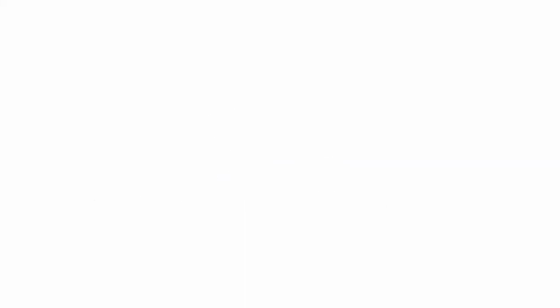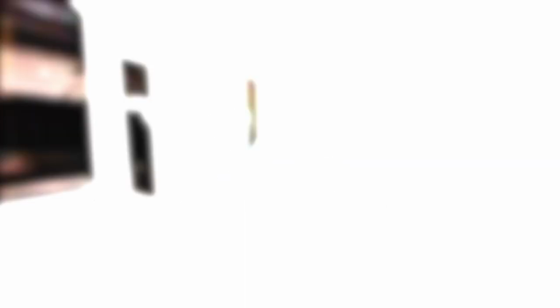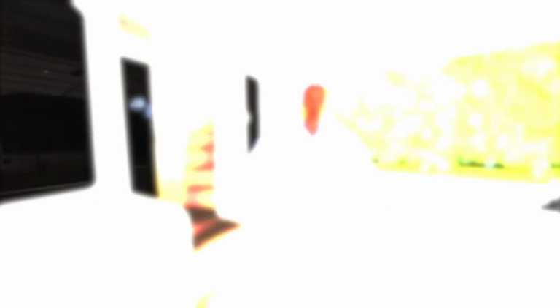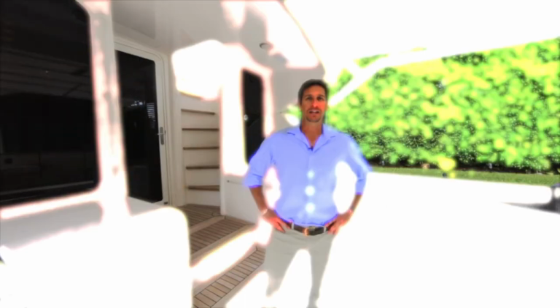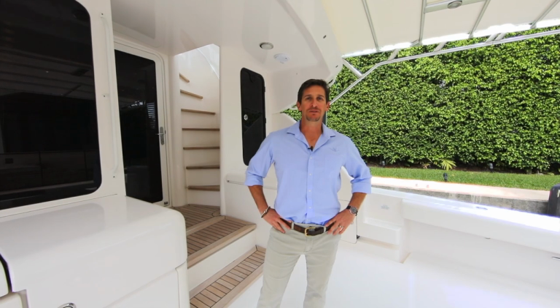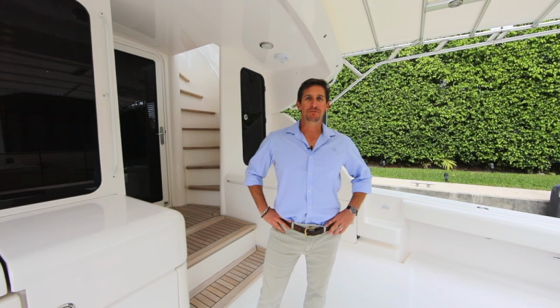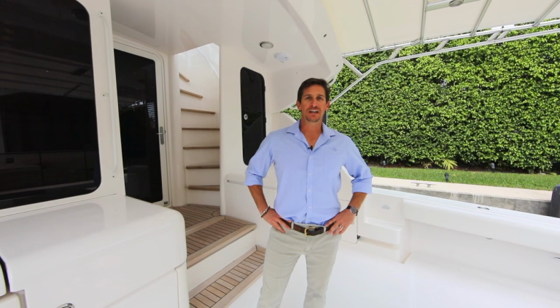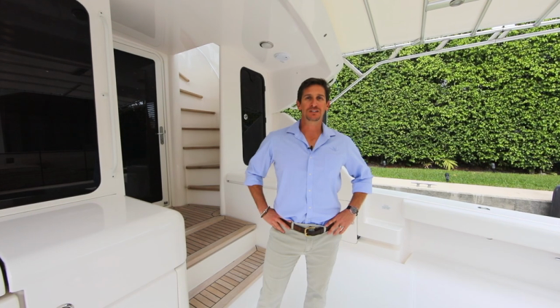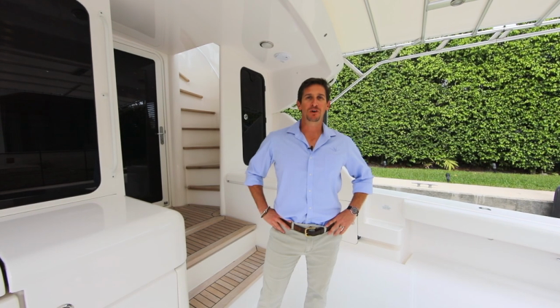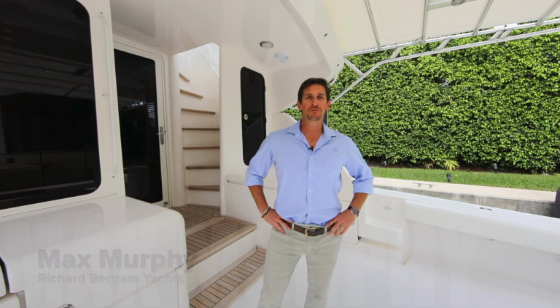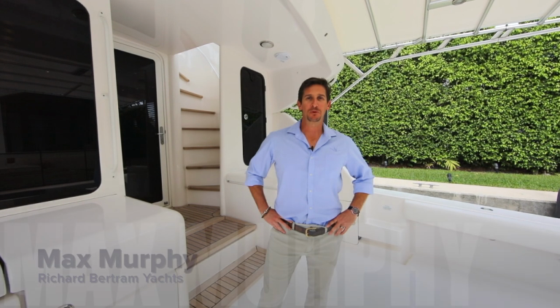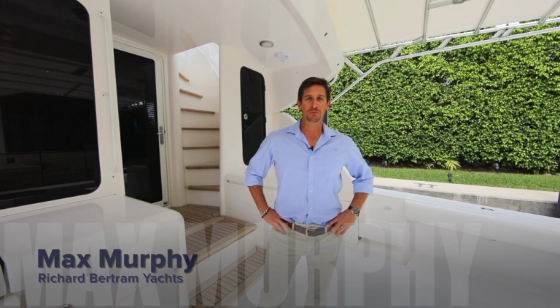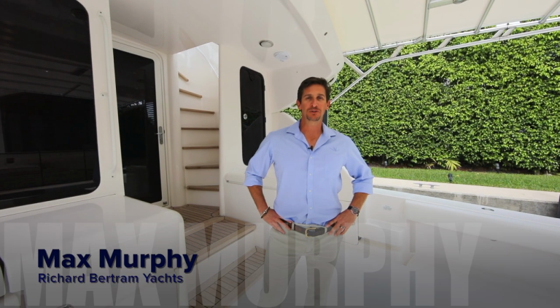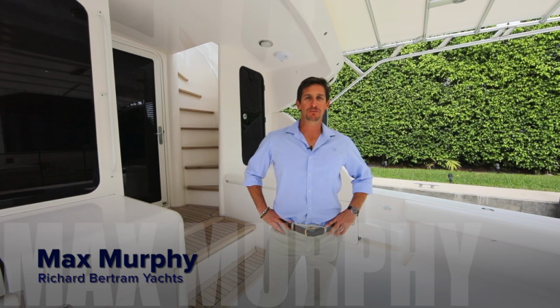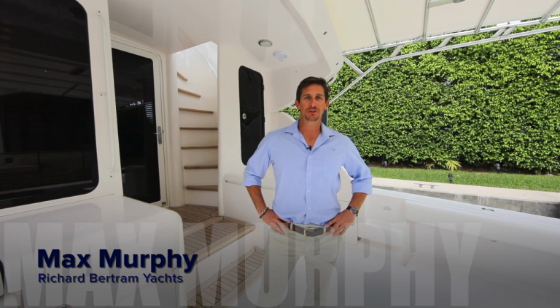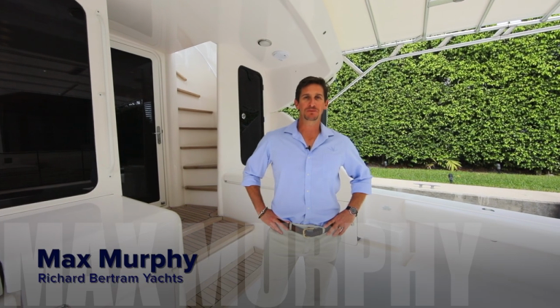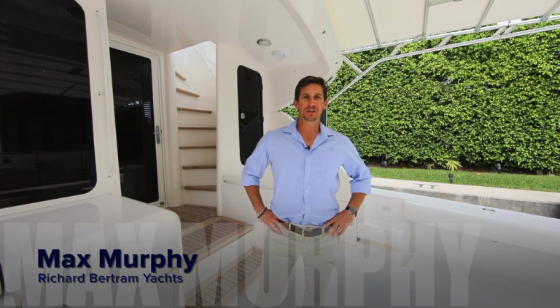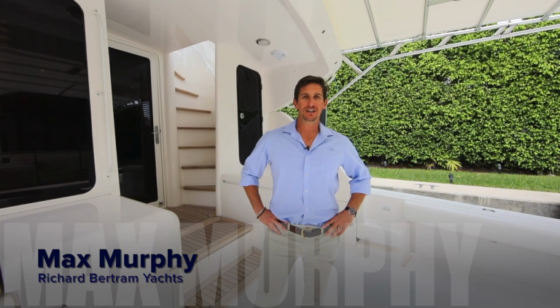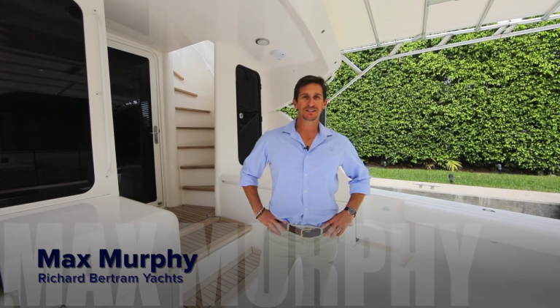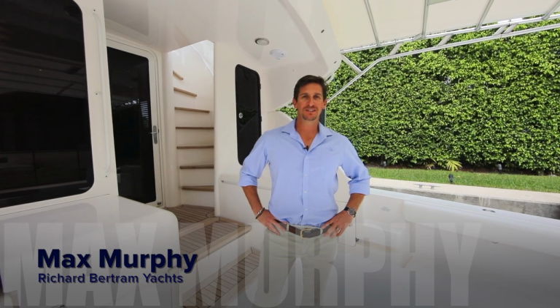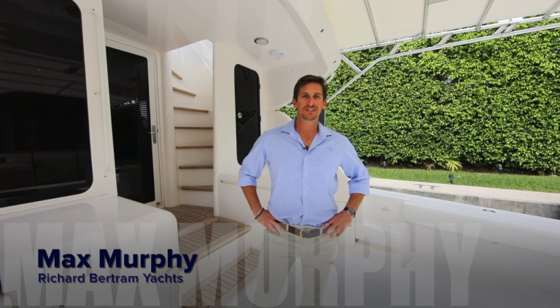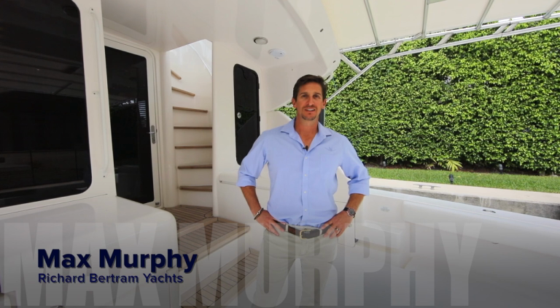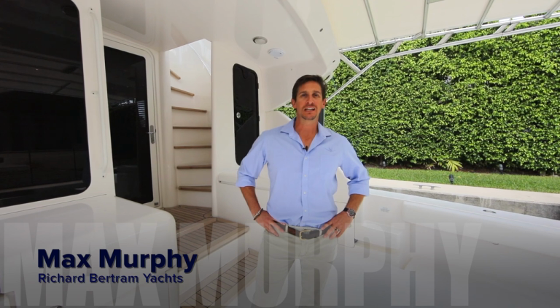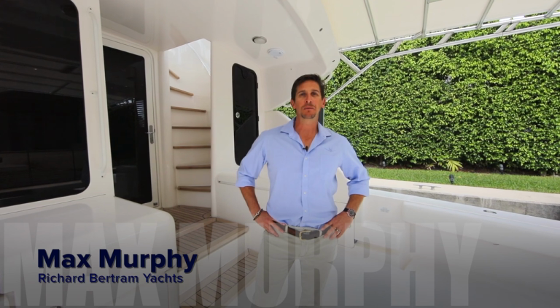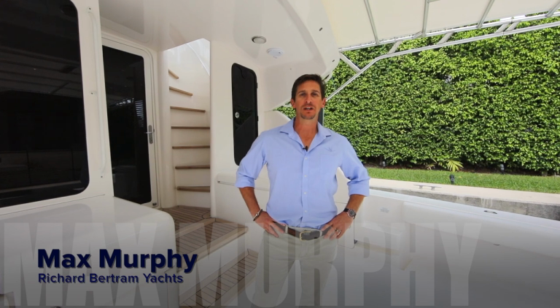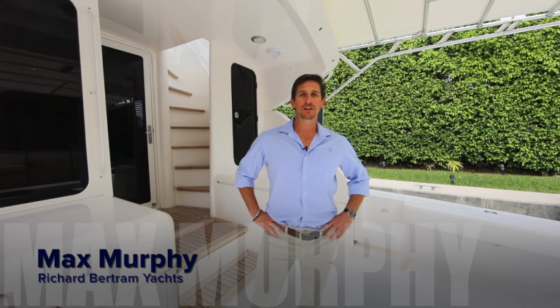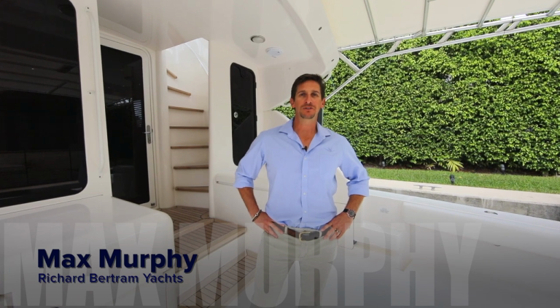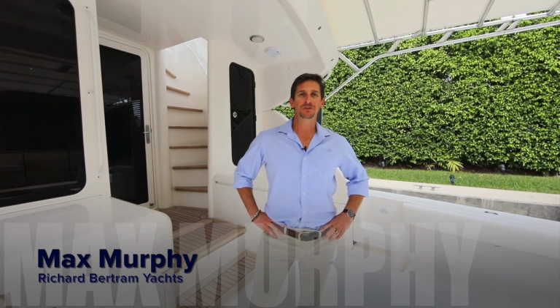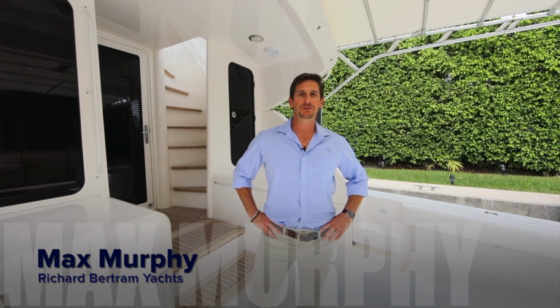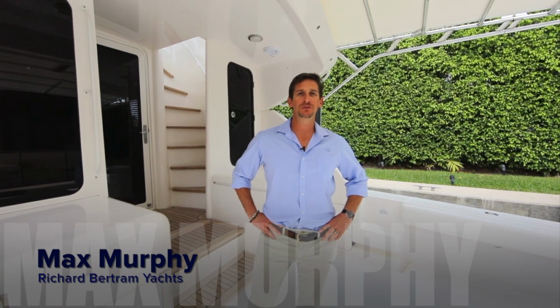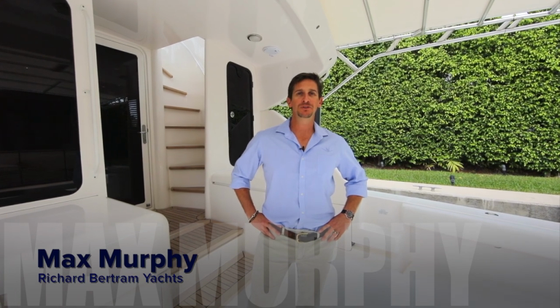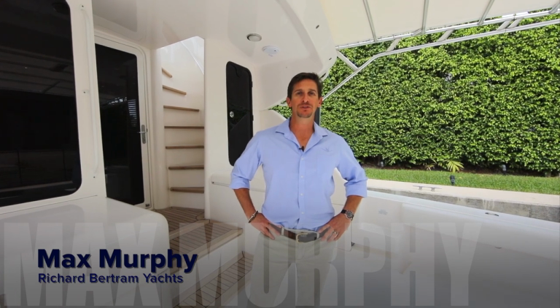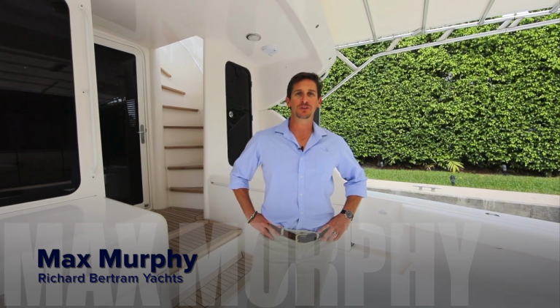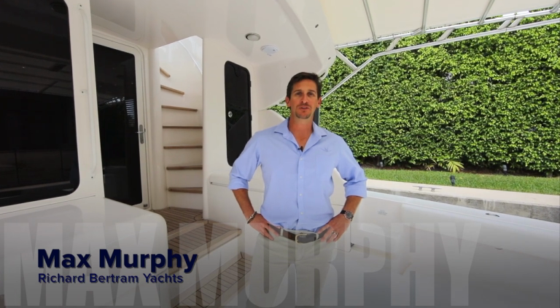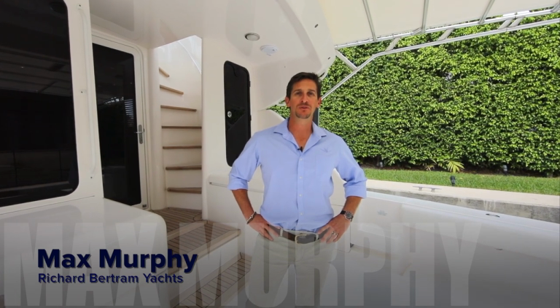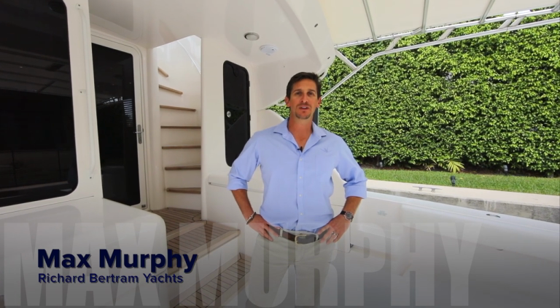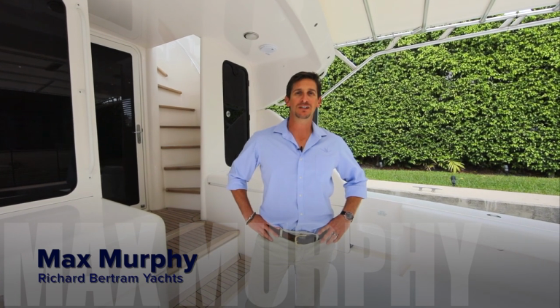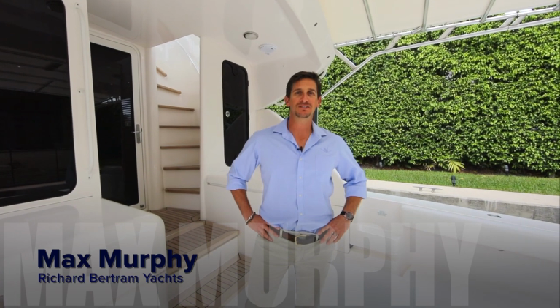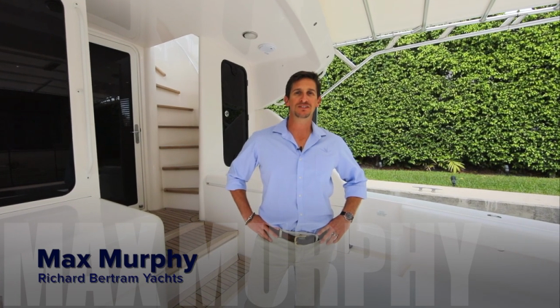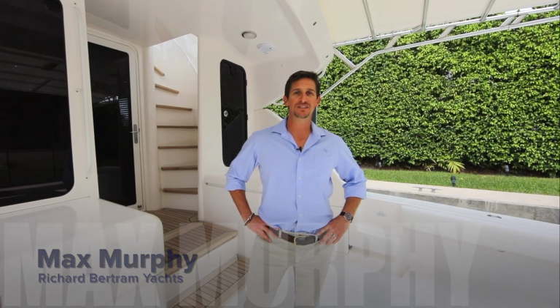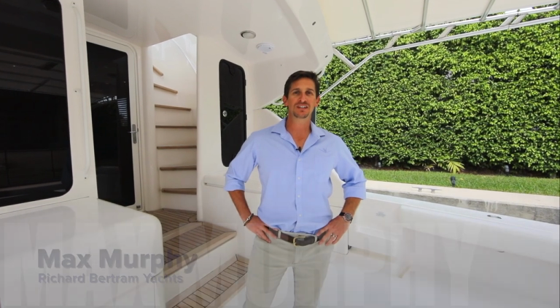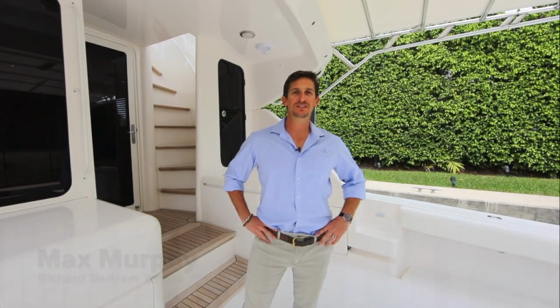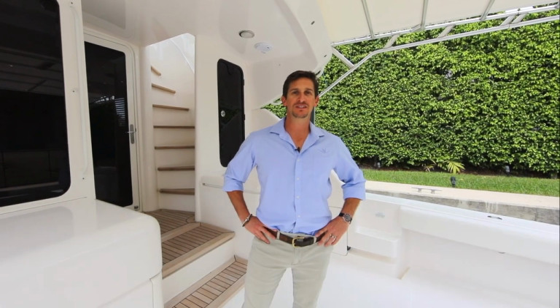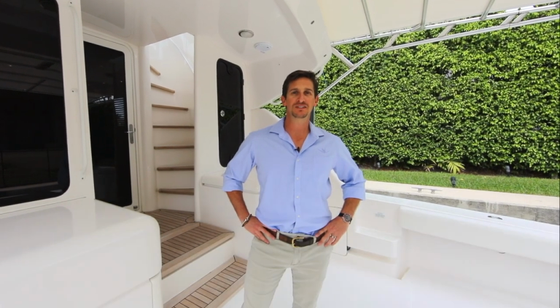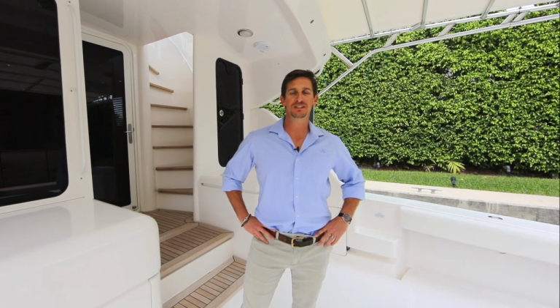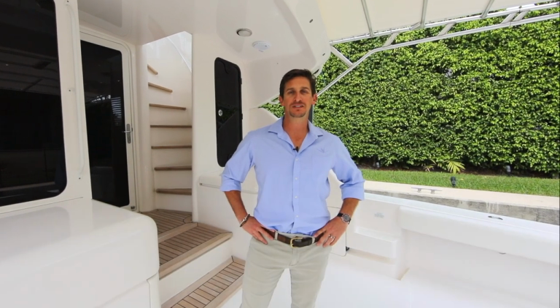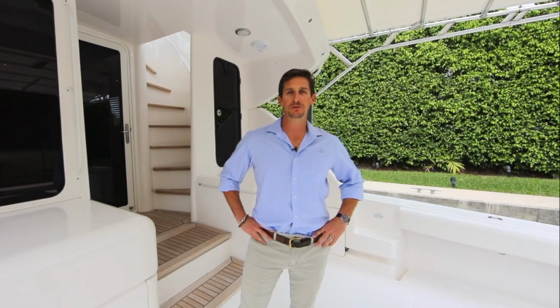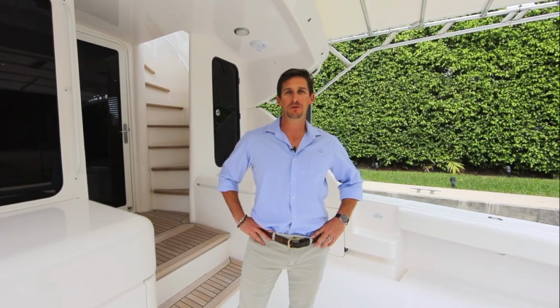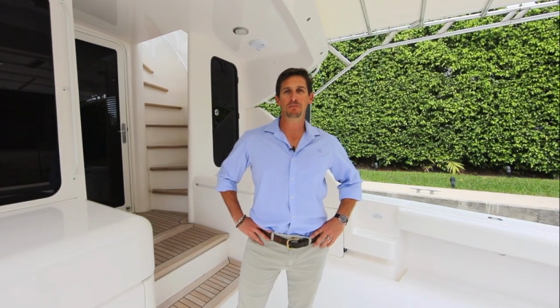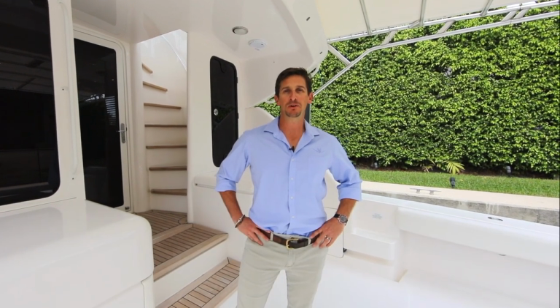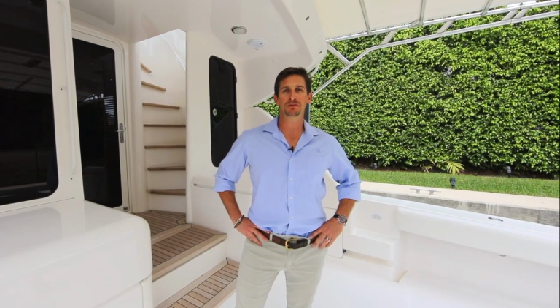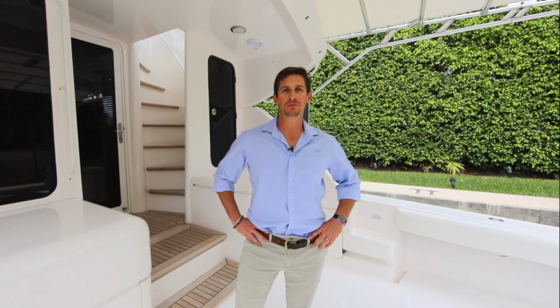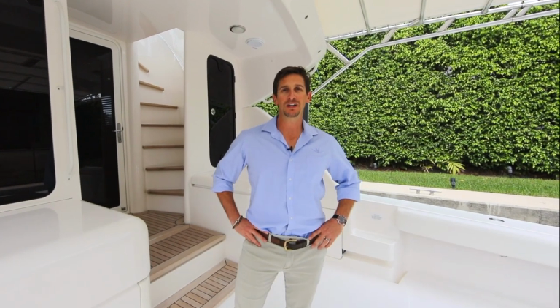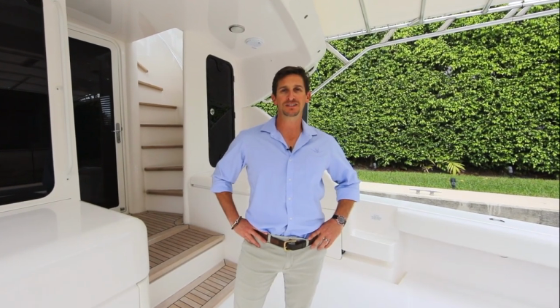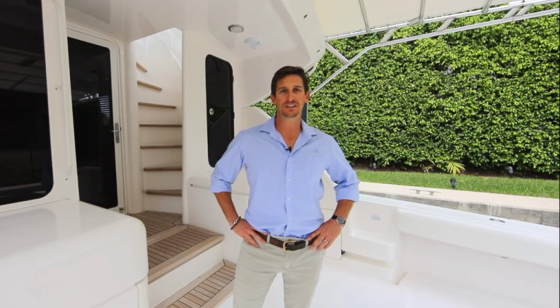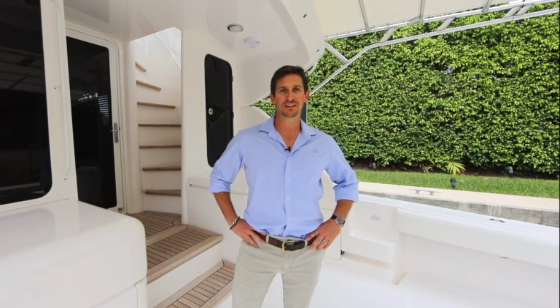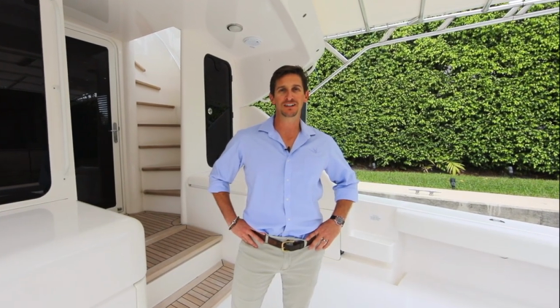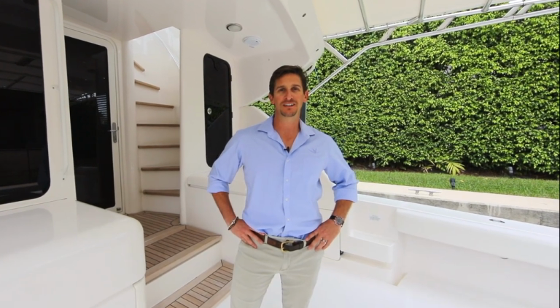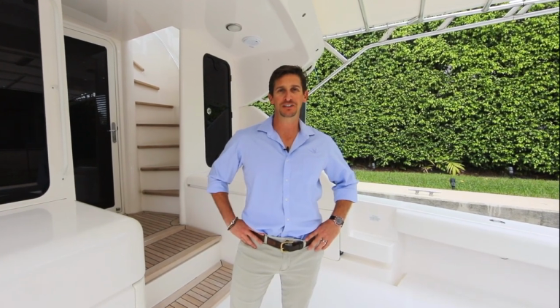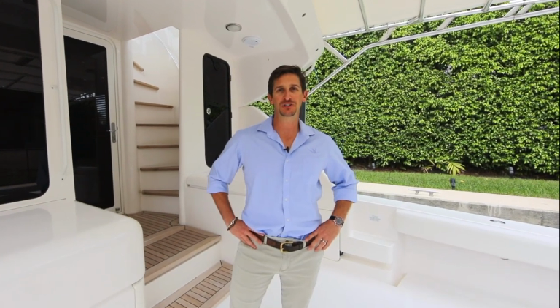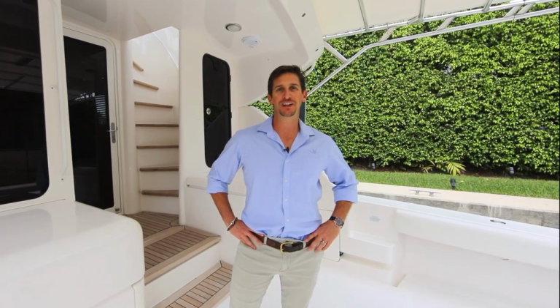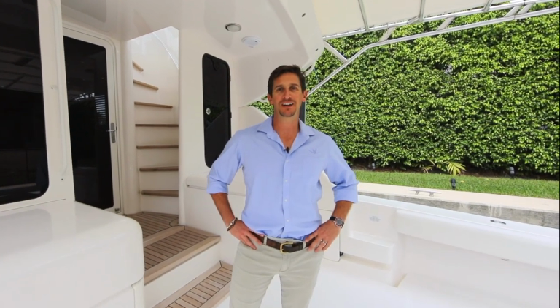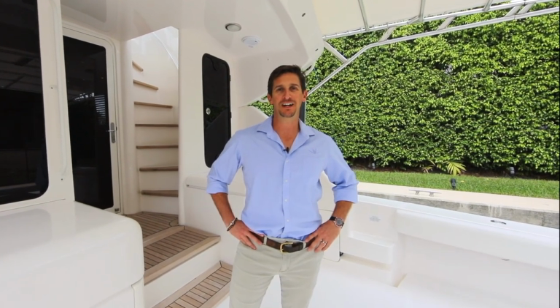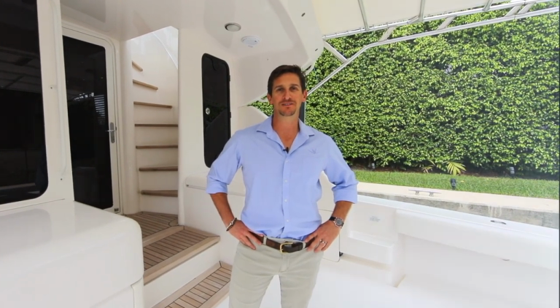My name is Max Murphy with Richard Bertram Yachts. Allow me to introduce you to the 2006 63 Bertram Gesita. Let's check it out.